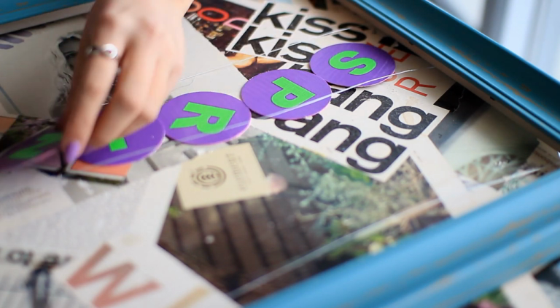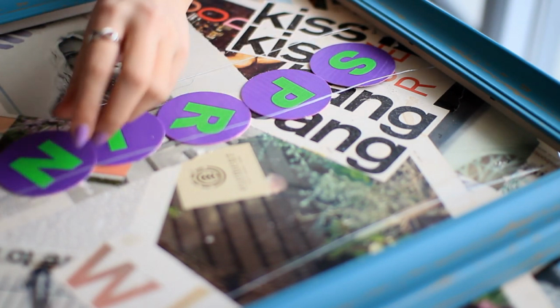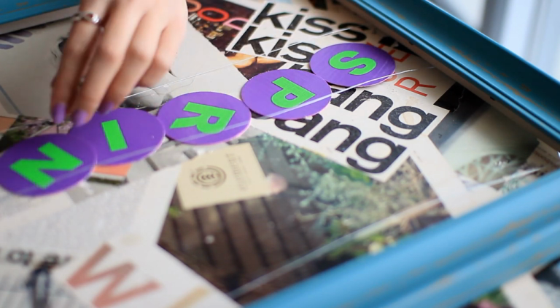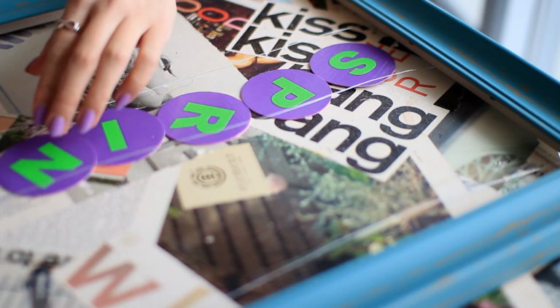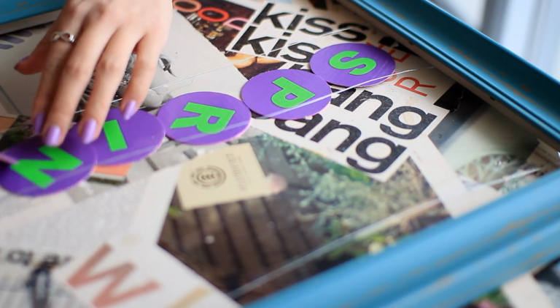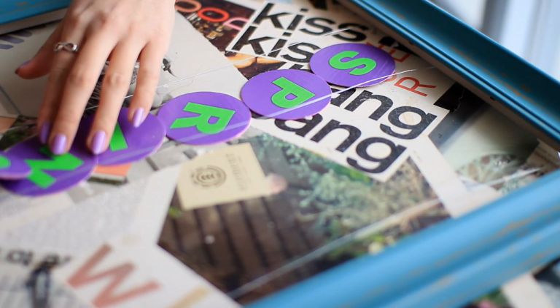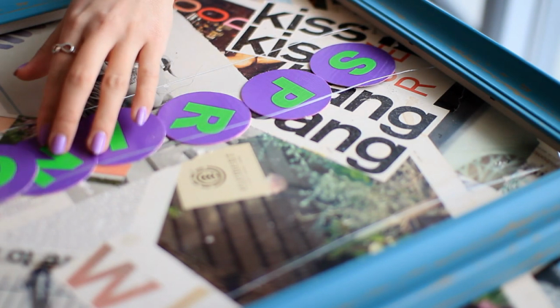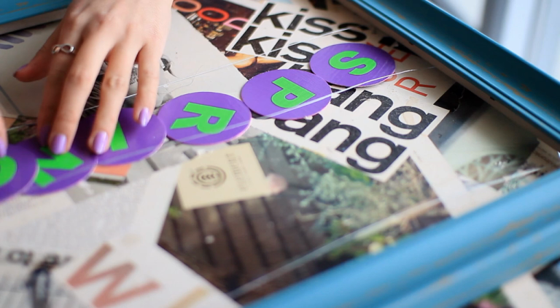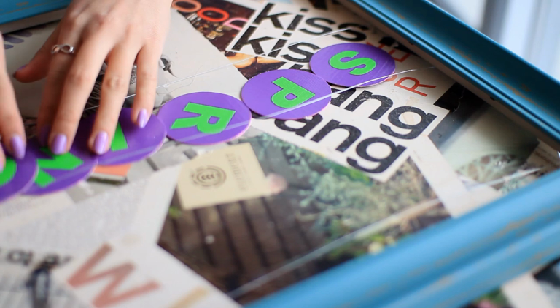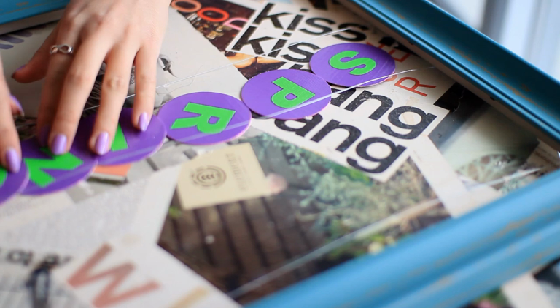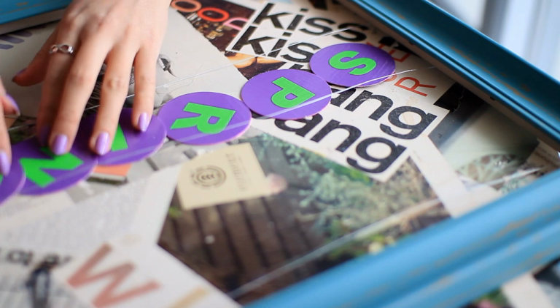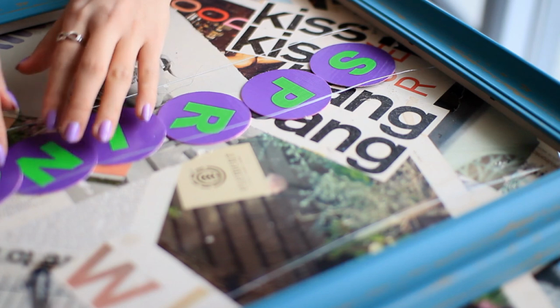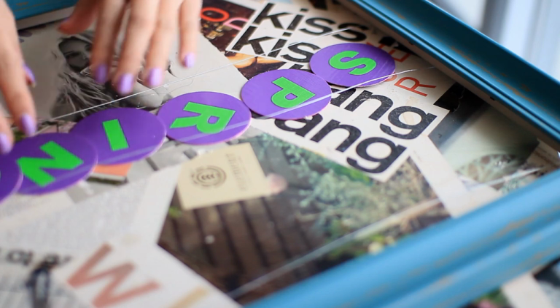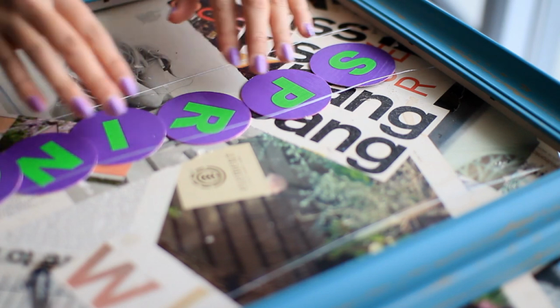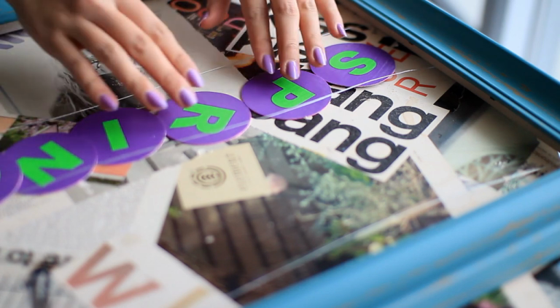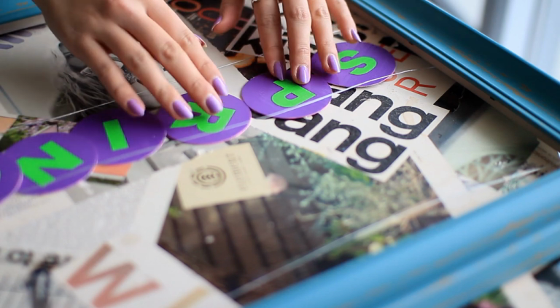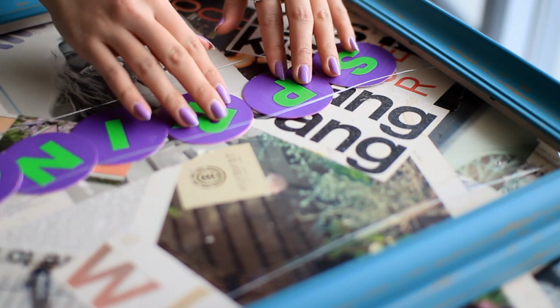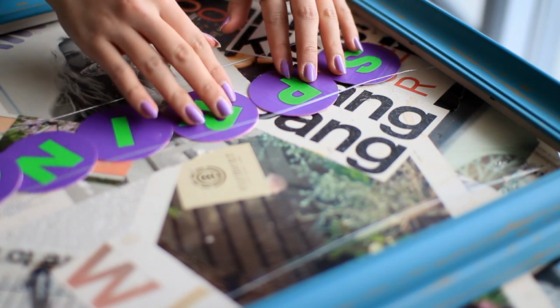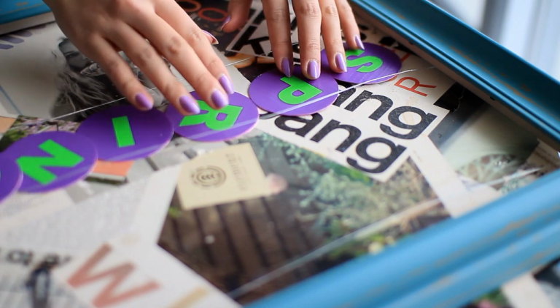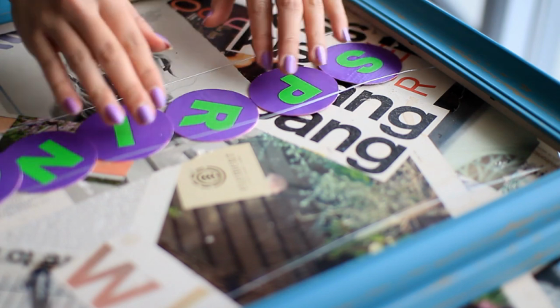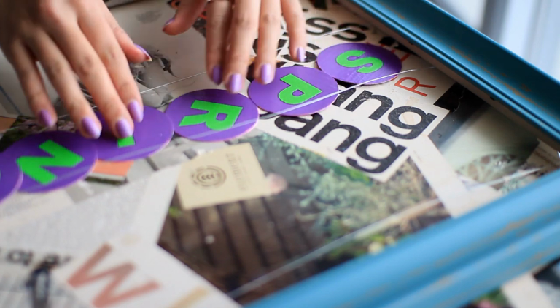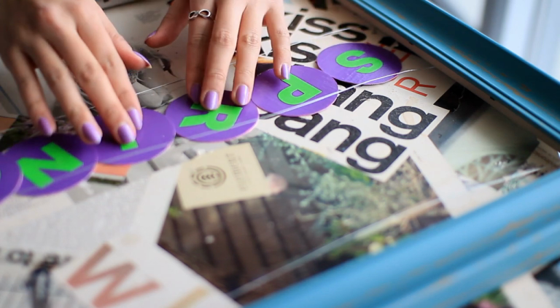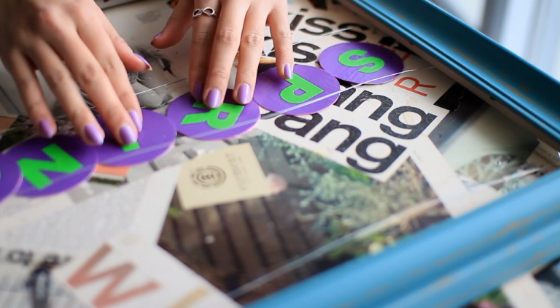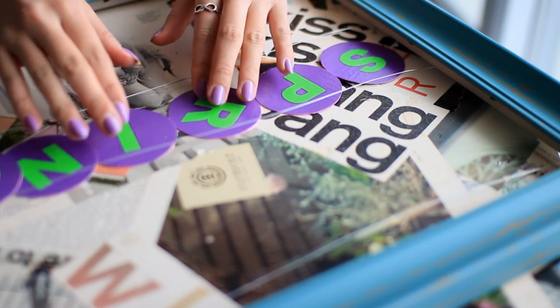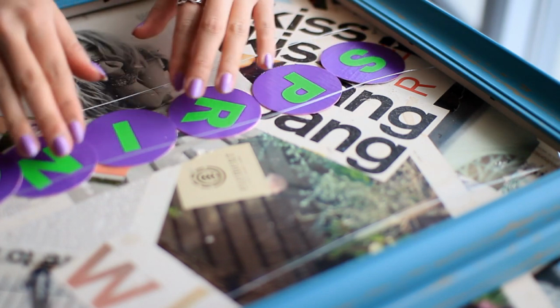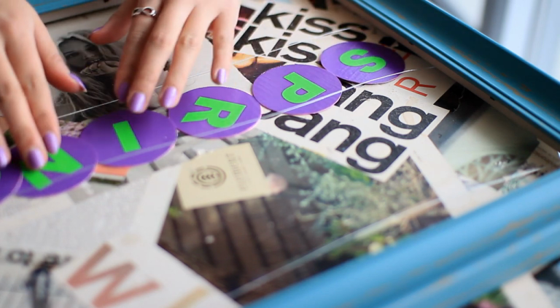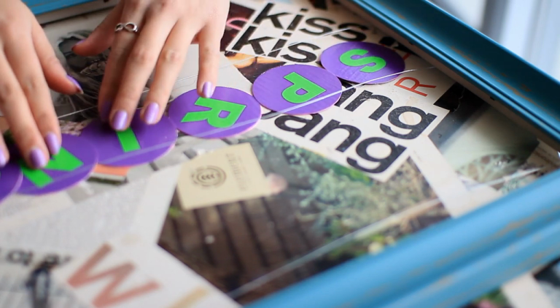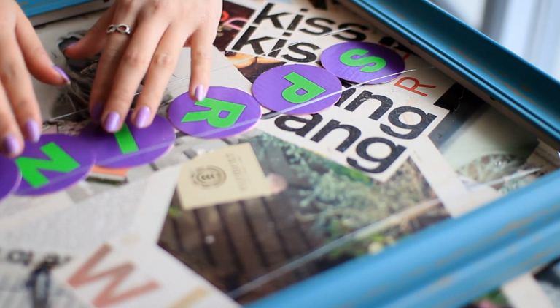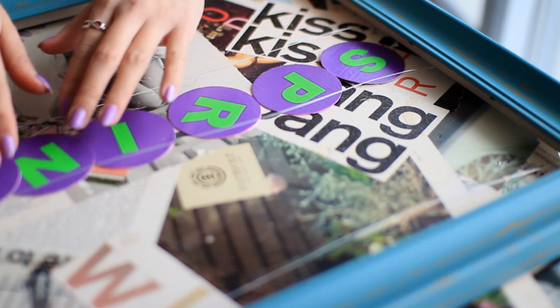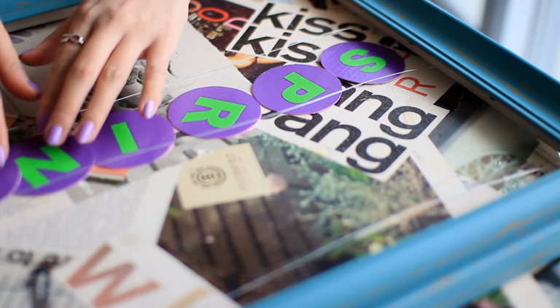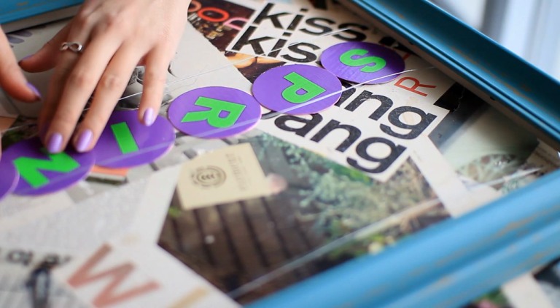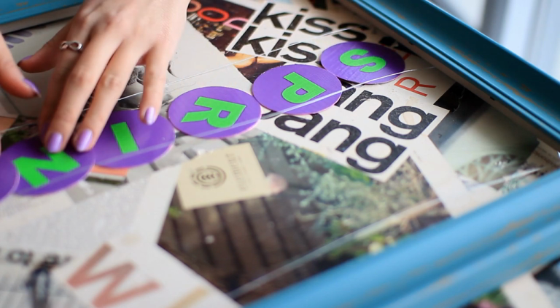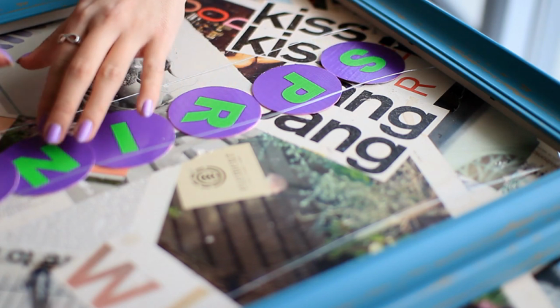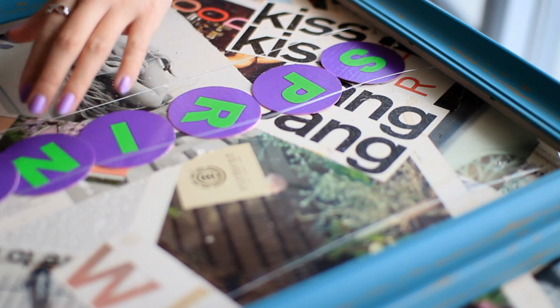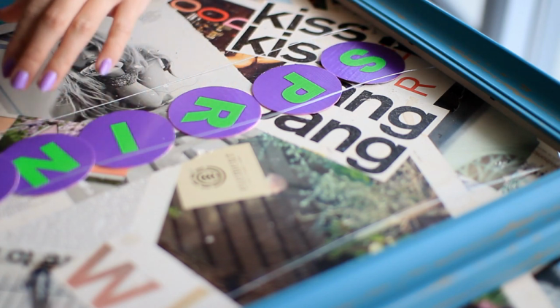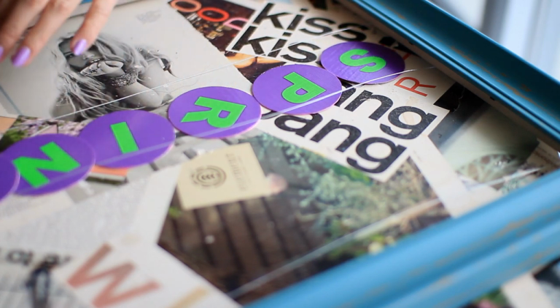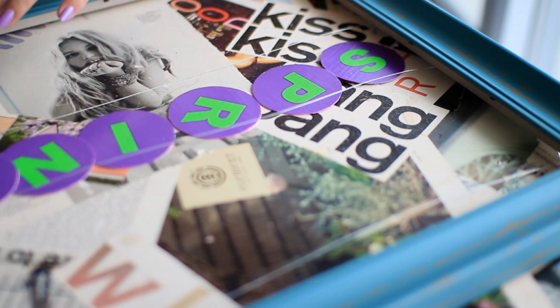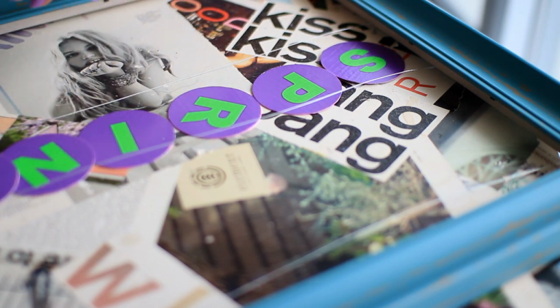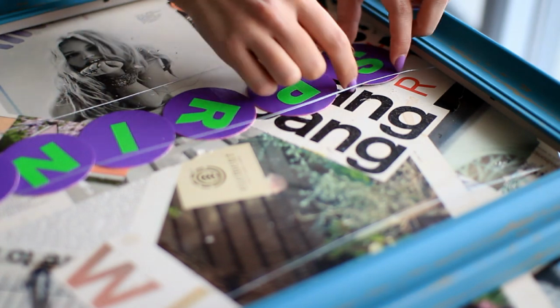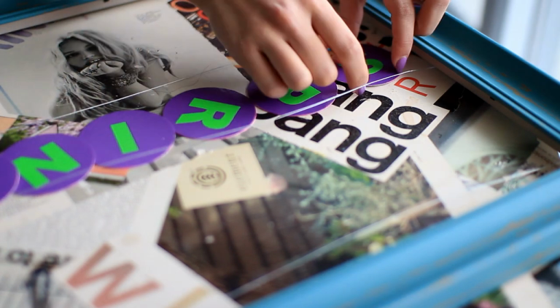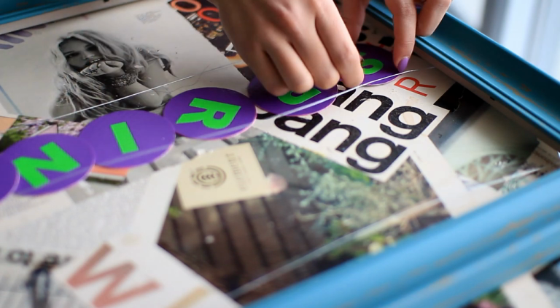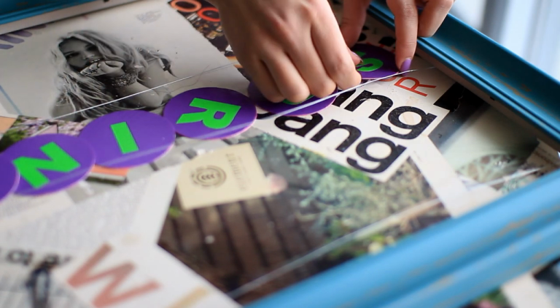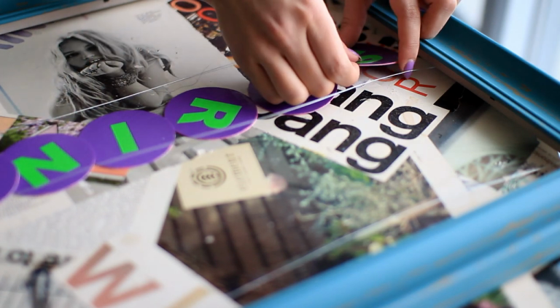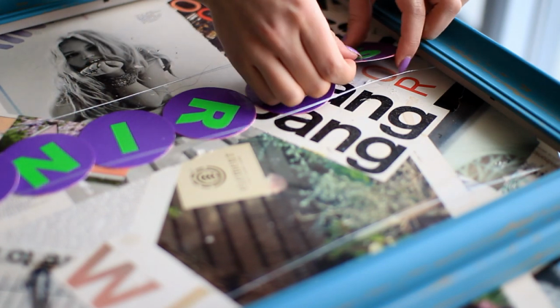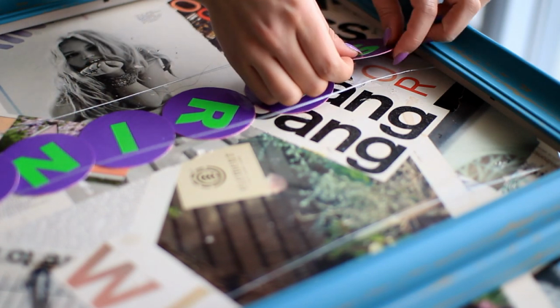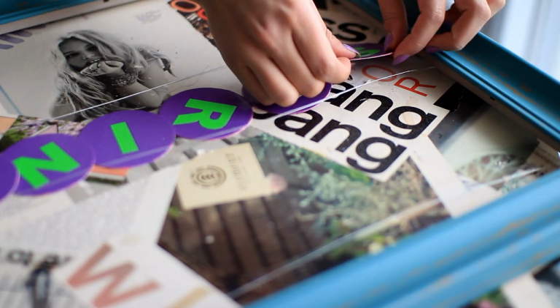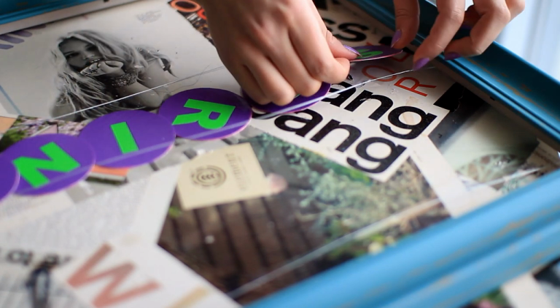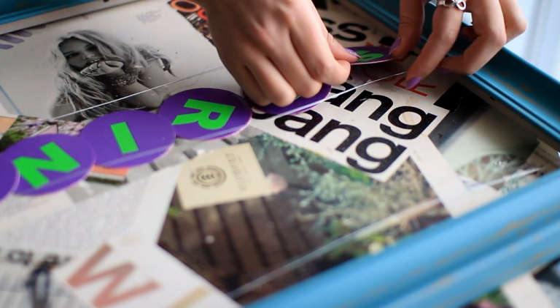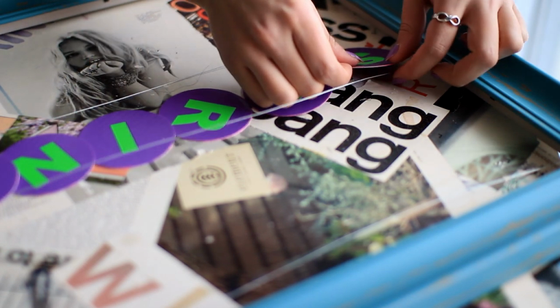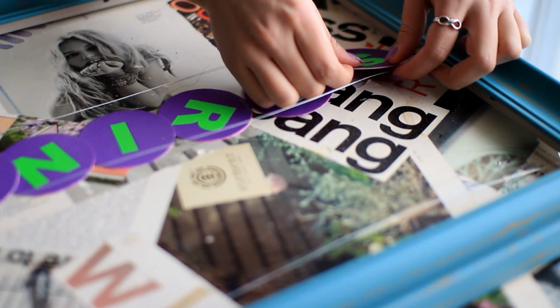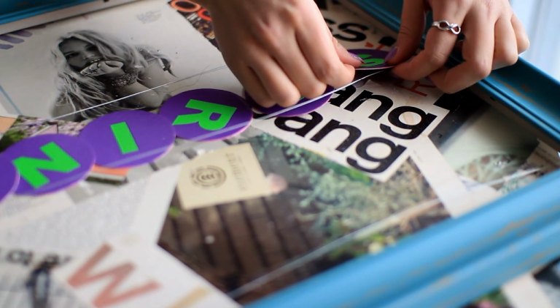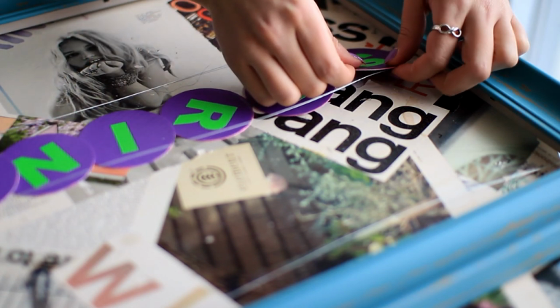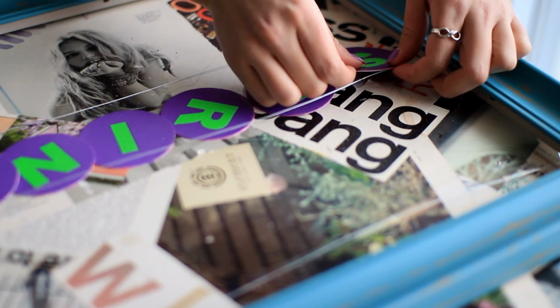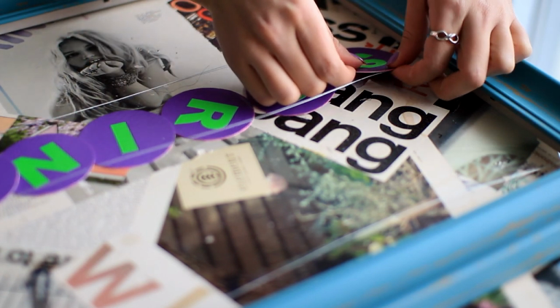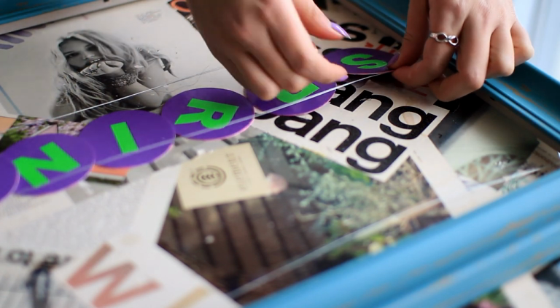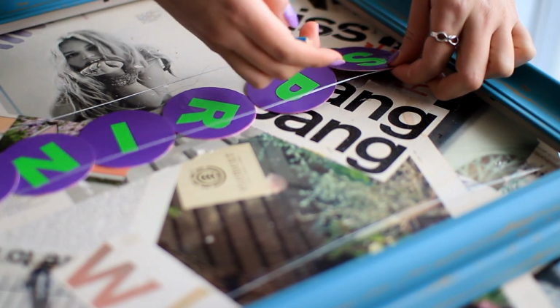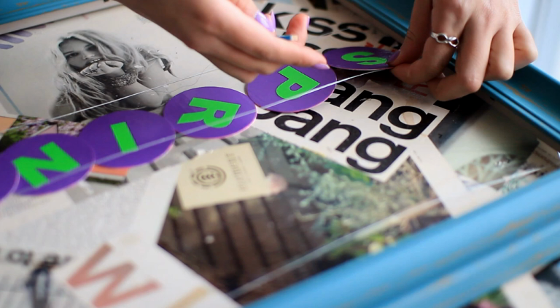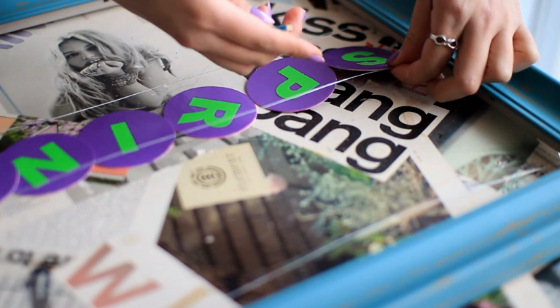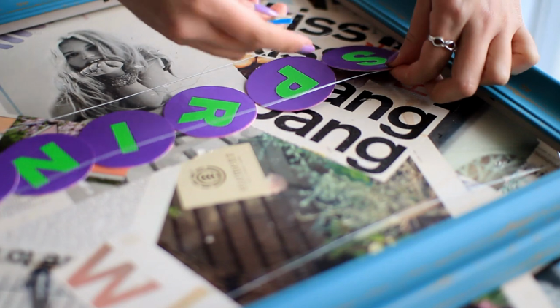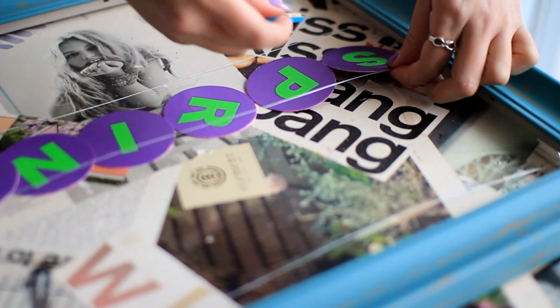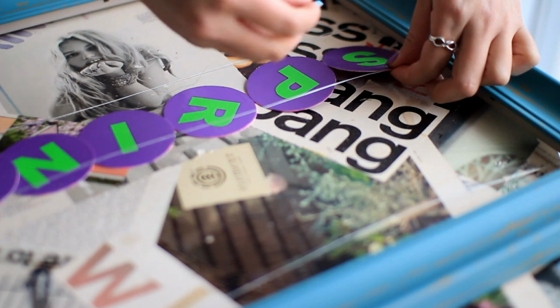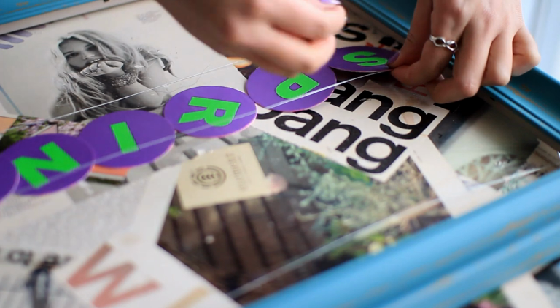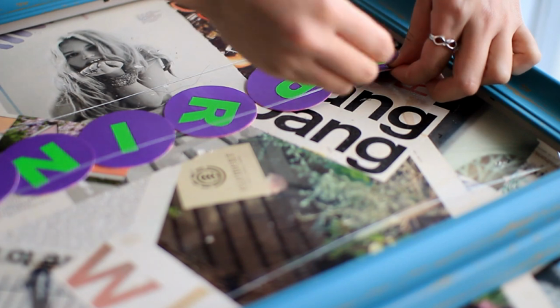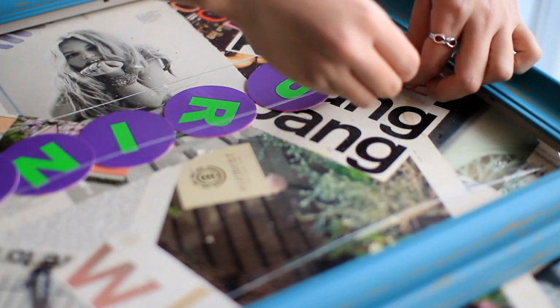And once you've cut out some other fun shapes and letters — if you want your frame to say something — go ahead and attach everything to the wires with the clothespins.